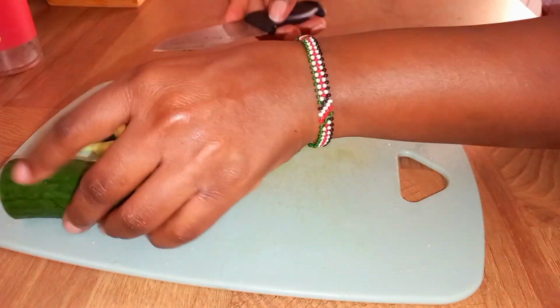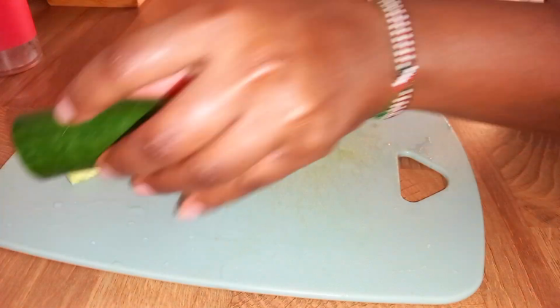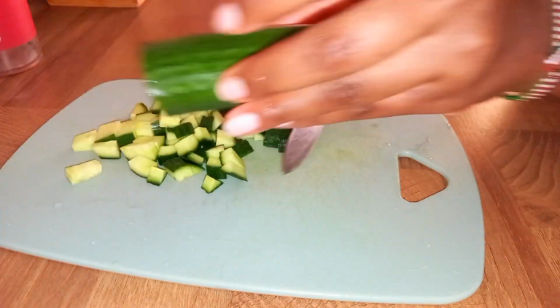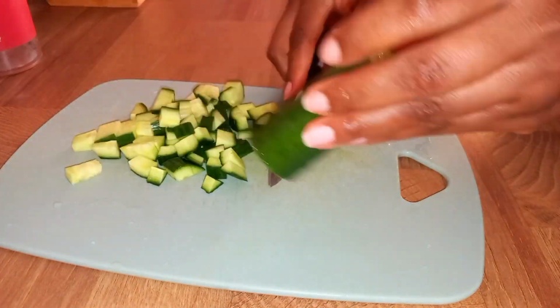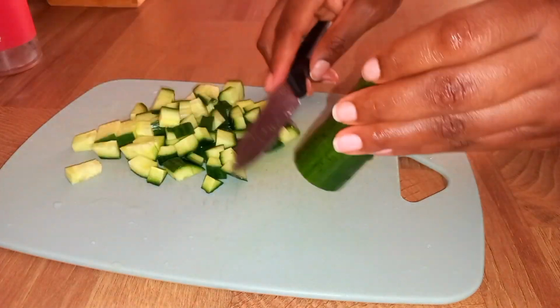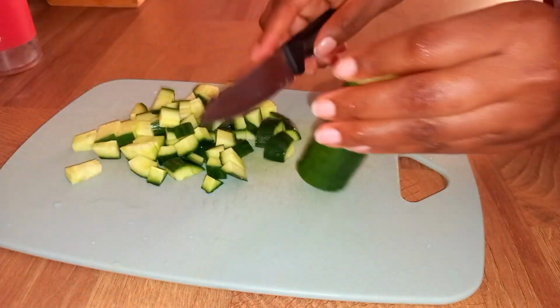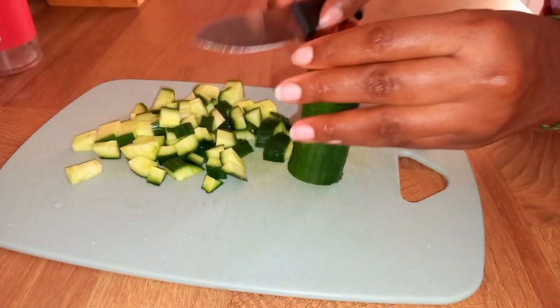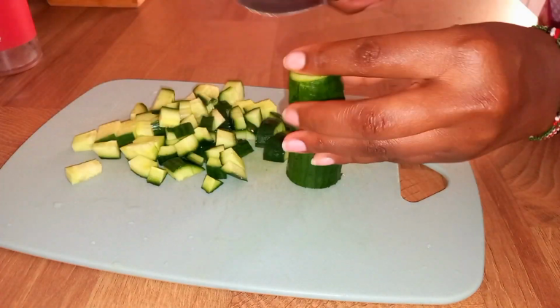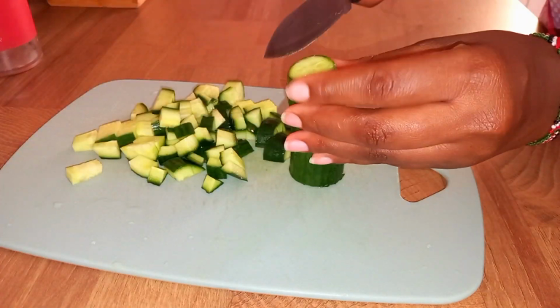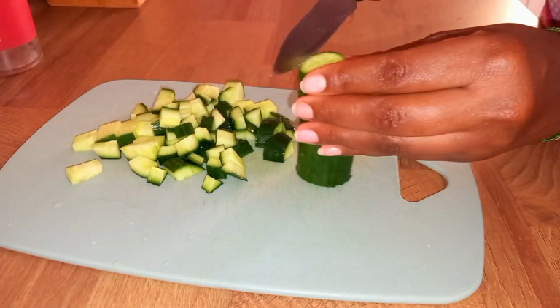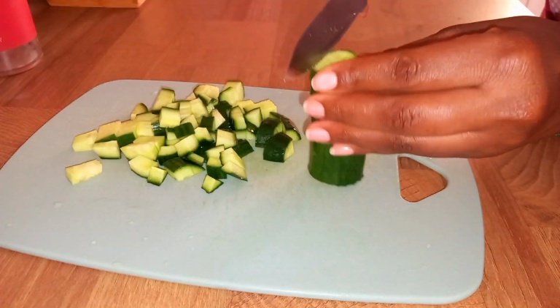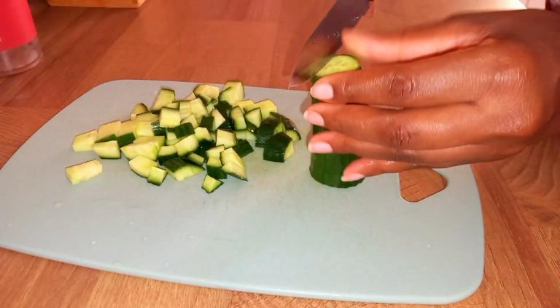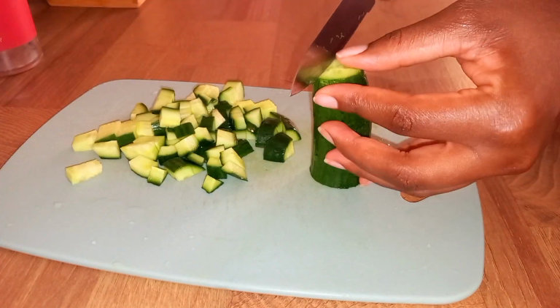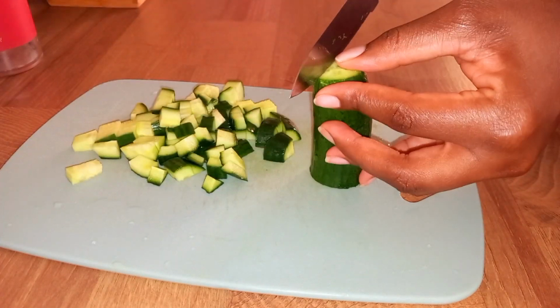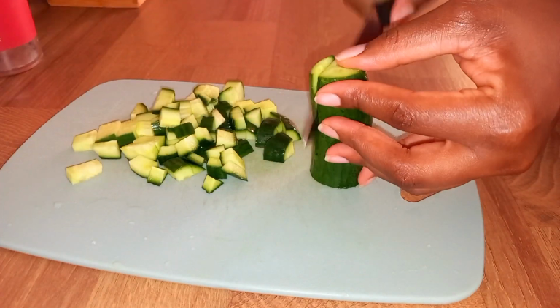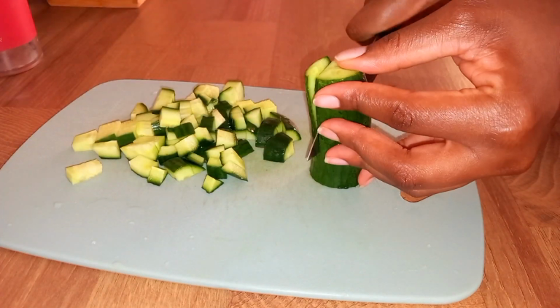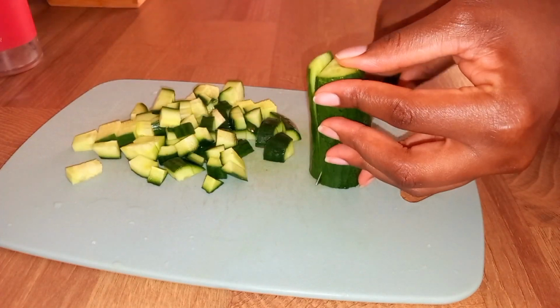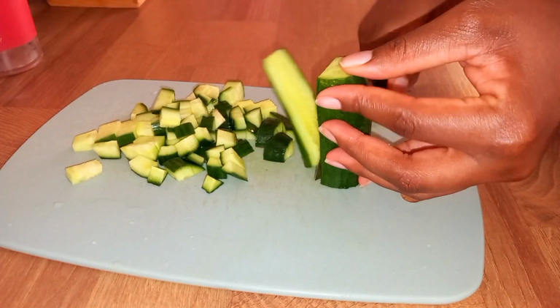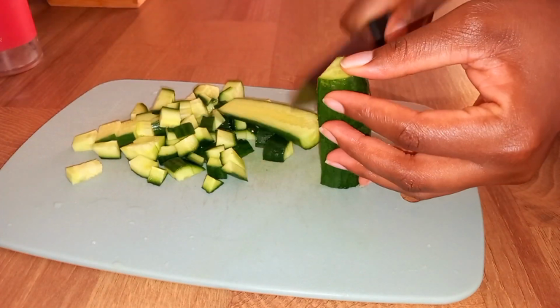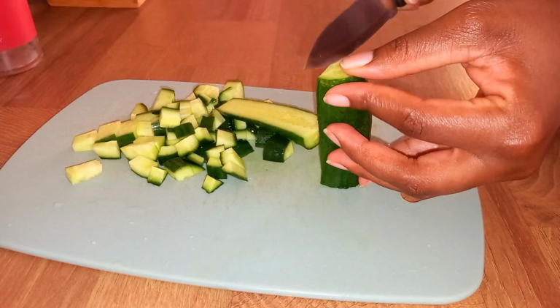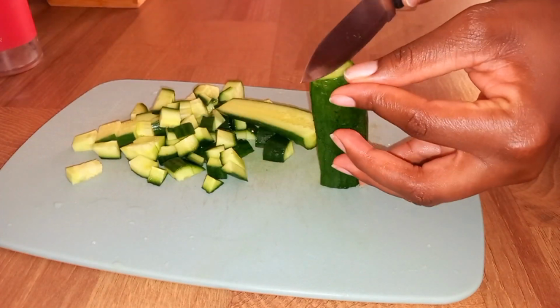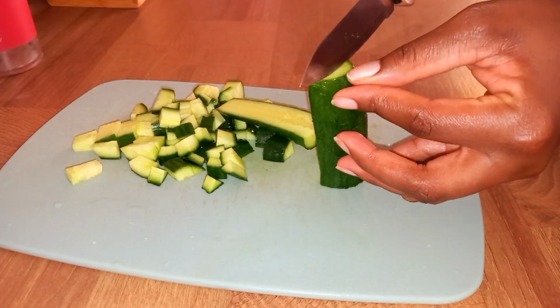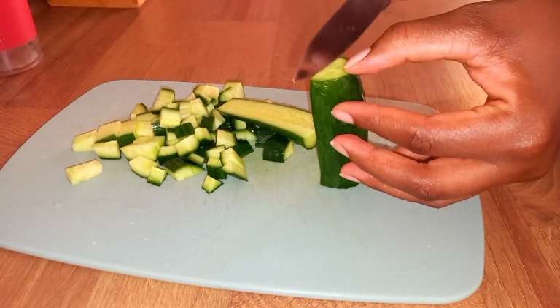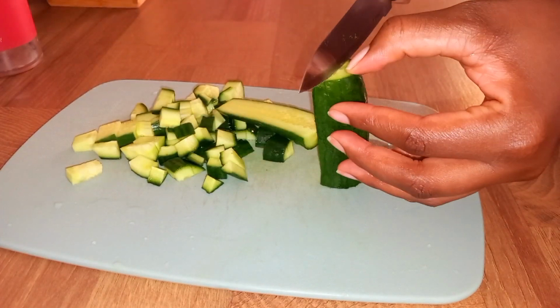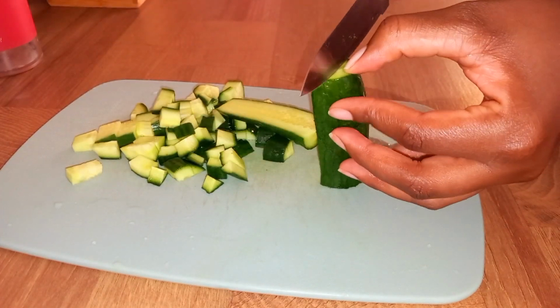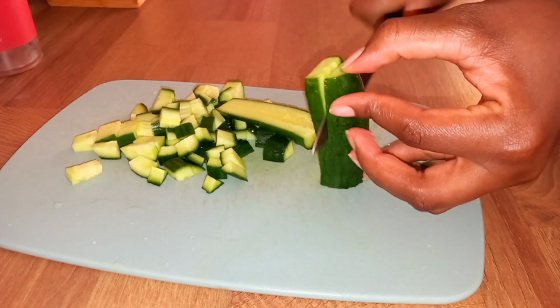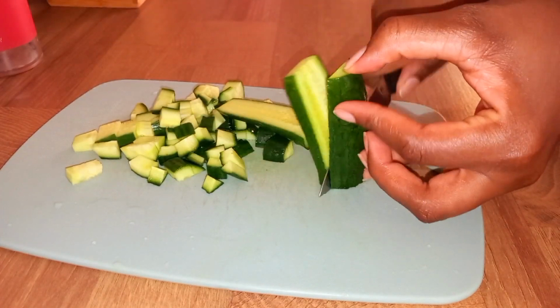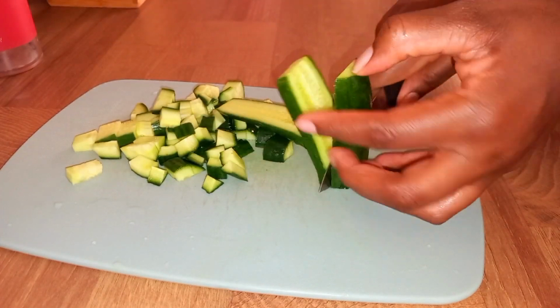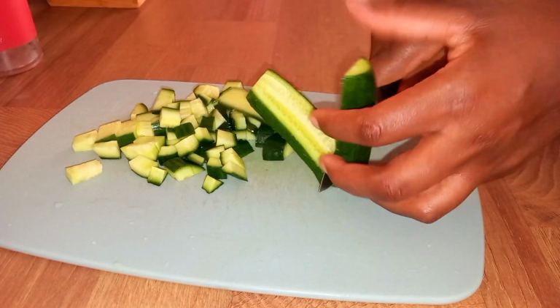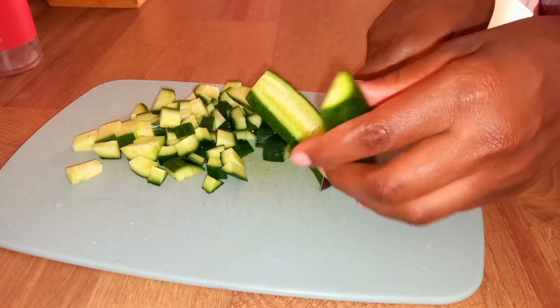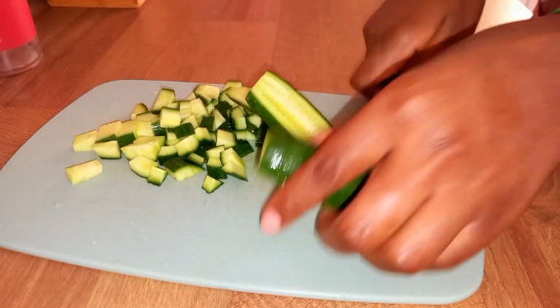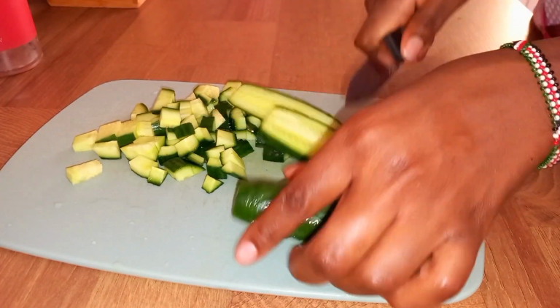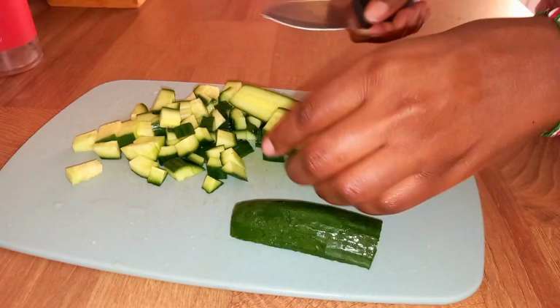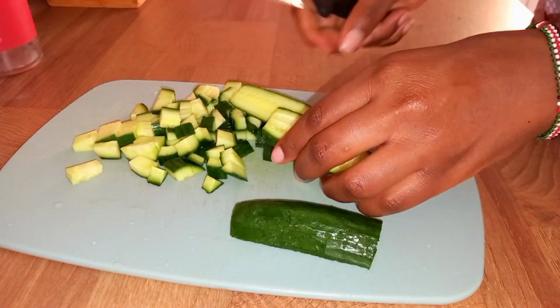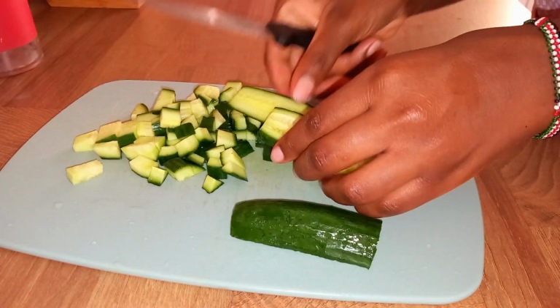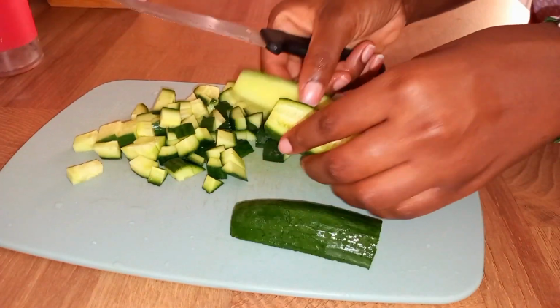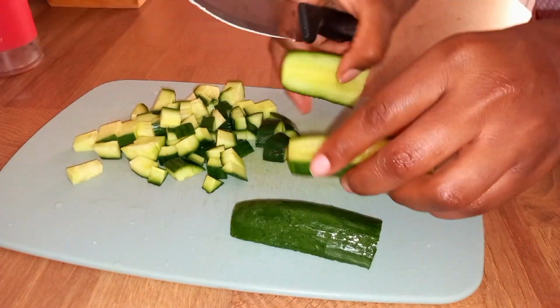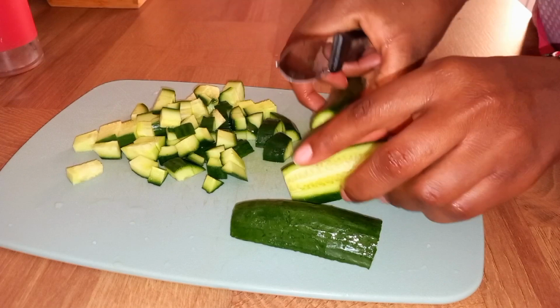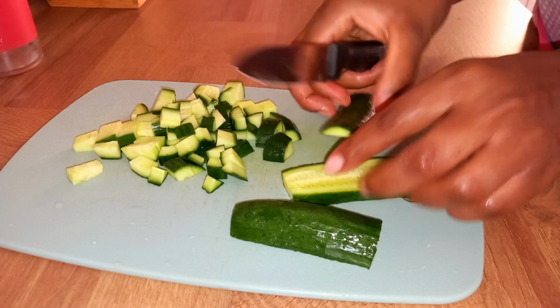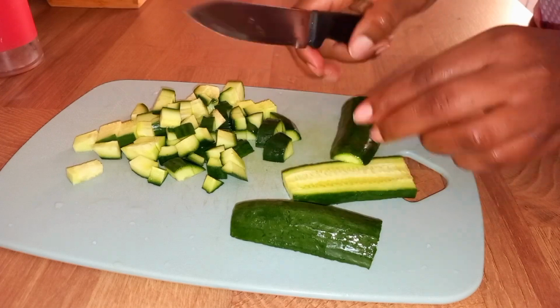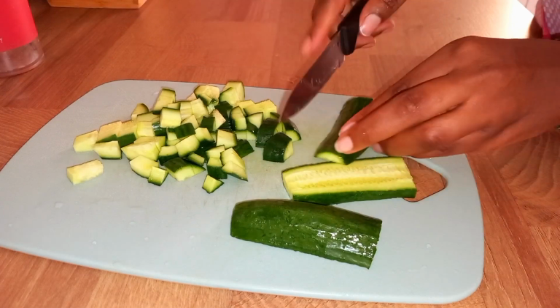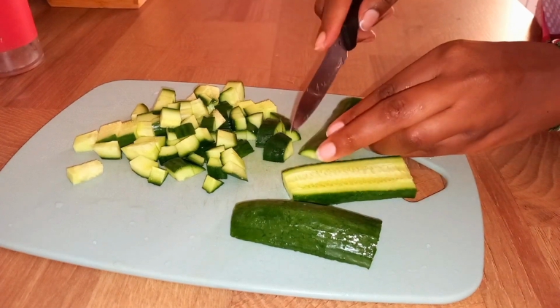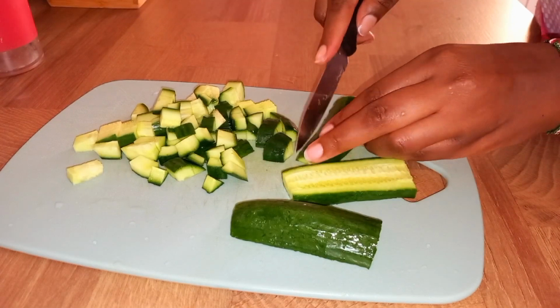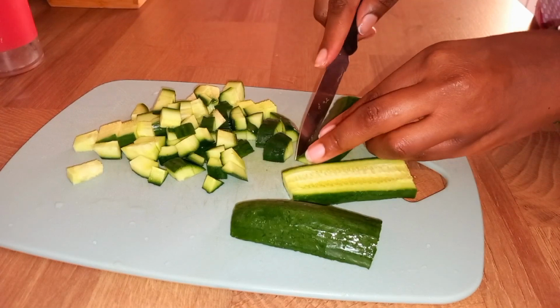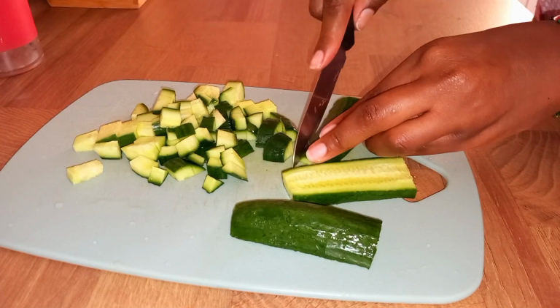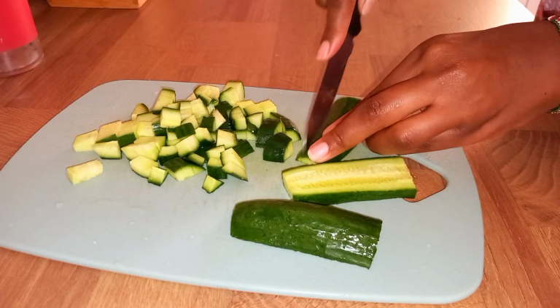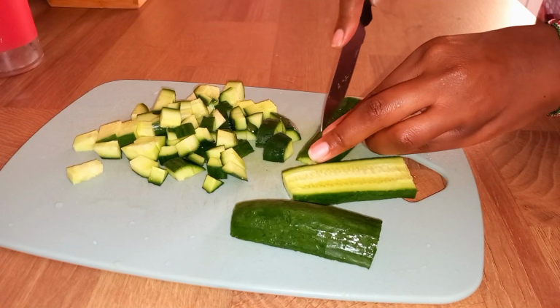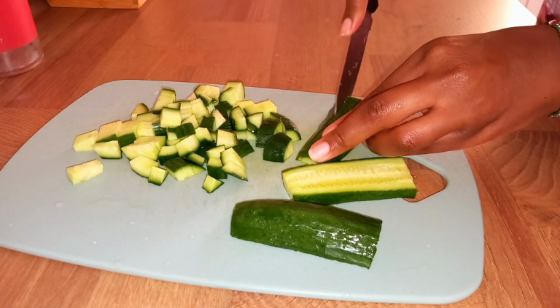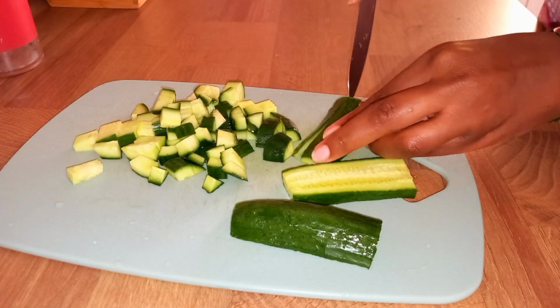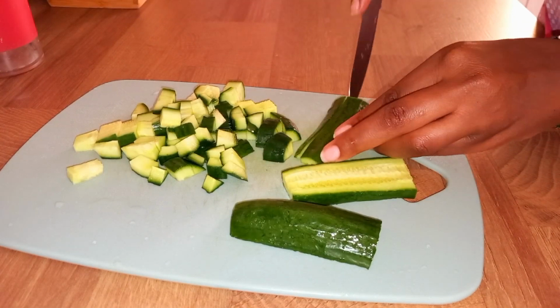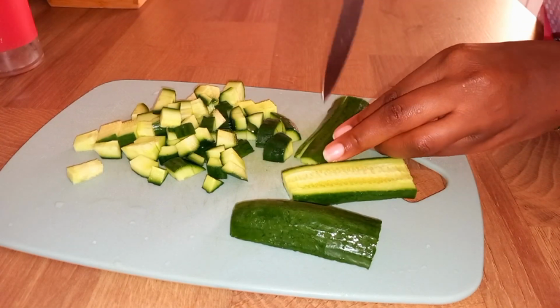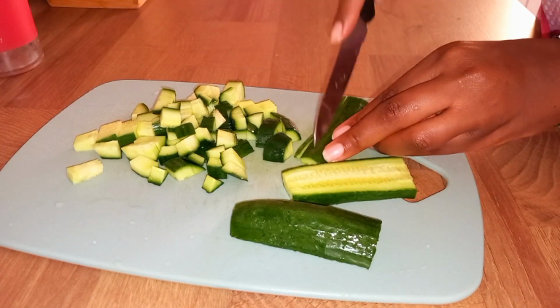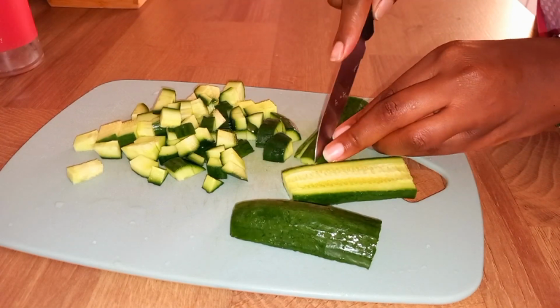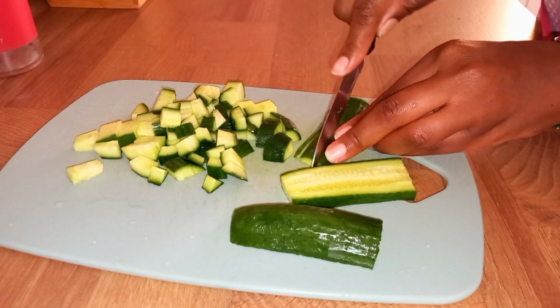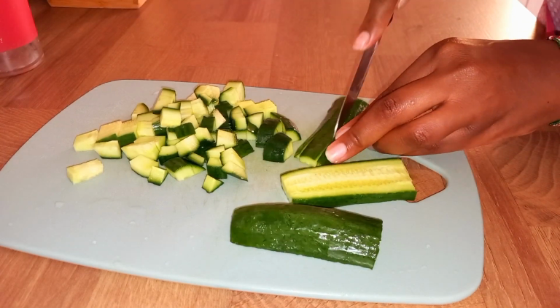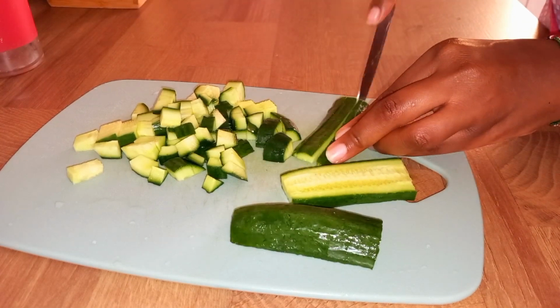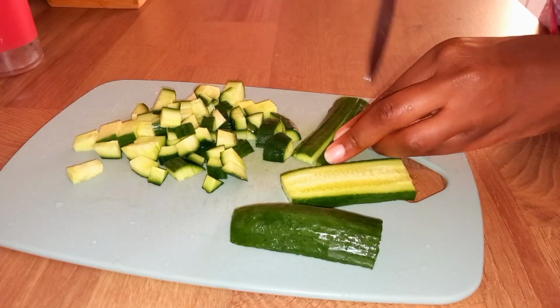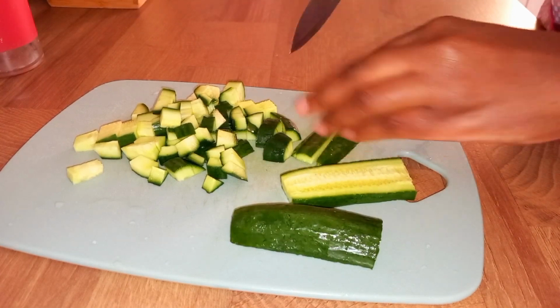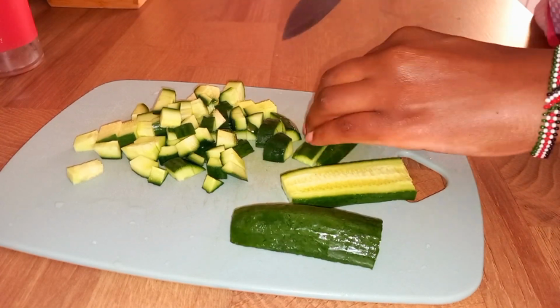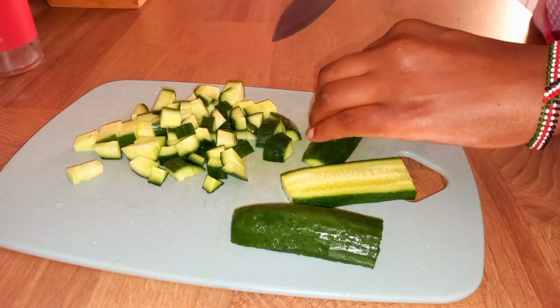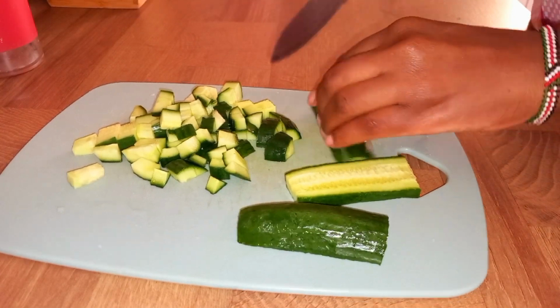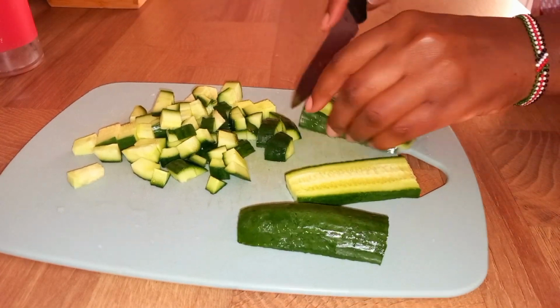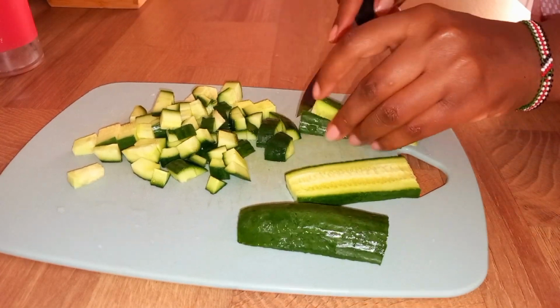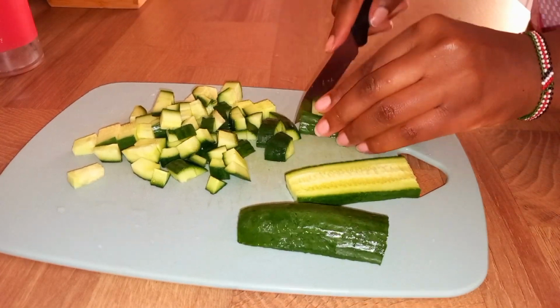The most important part — this is a very healthy salad.